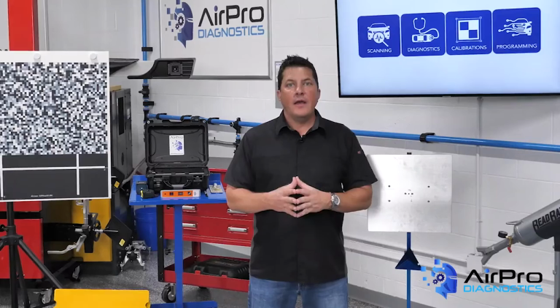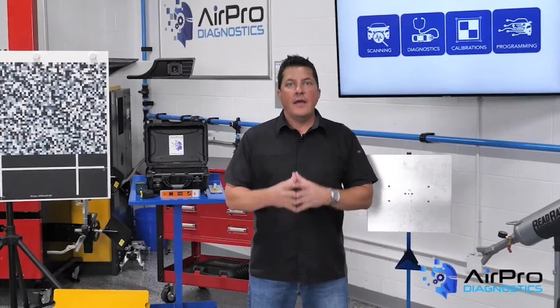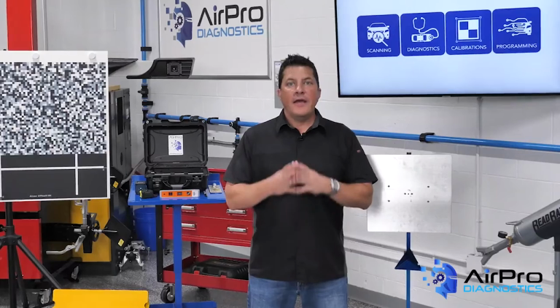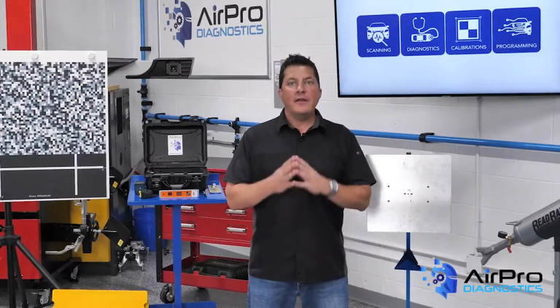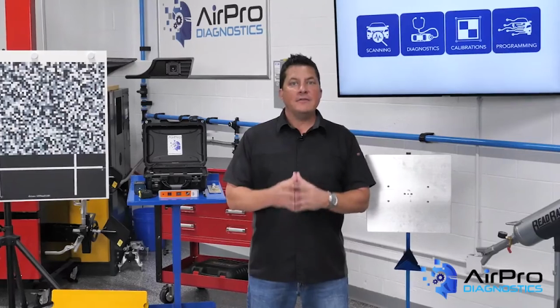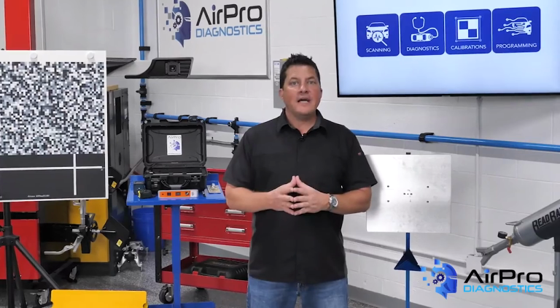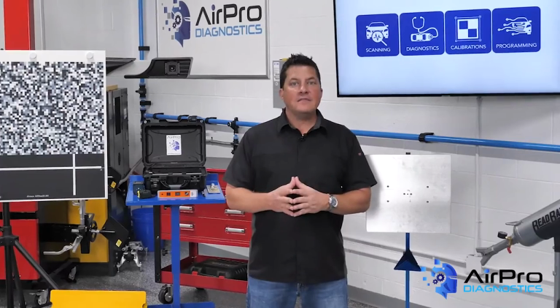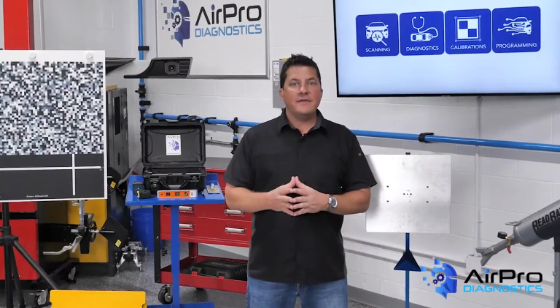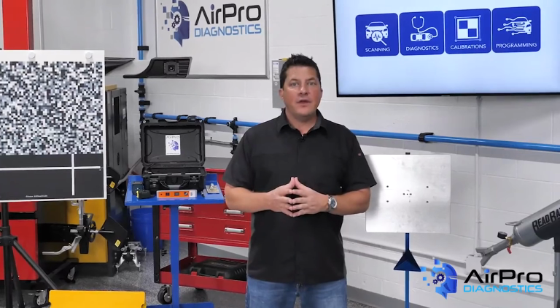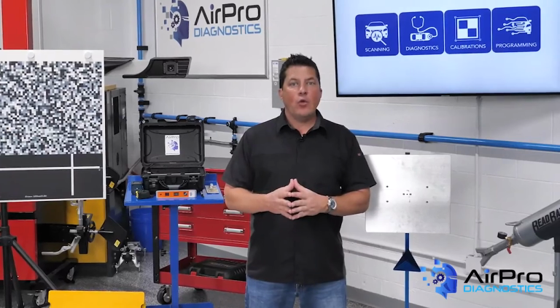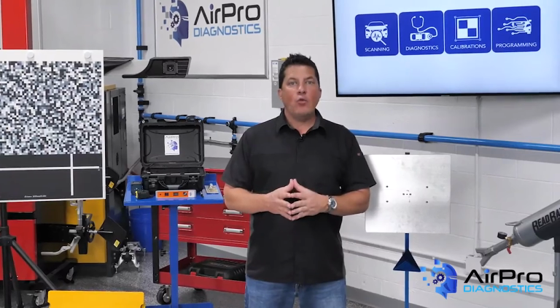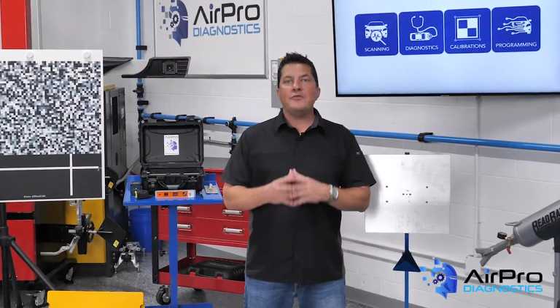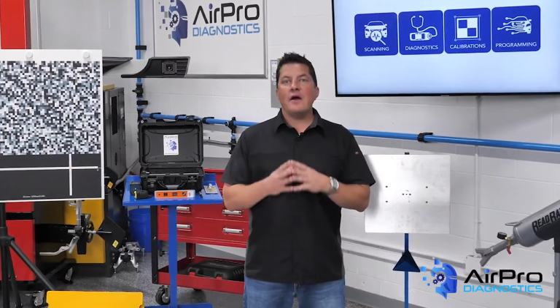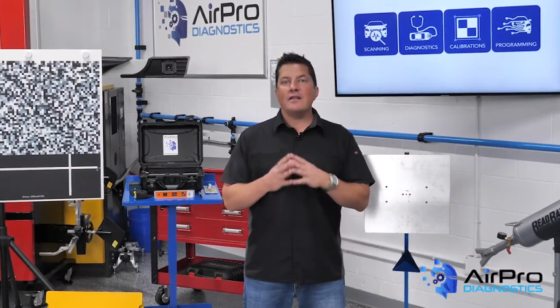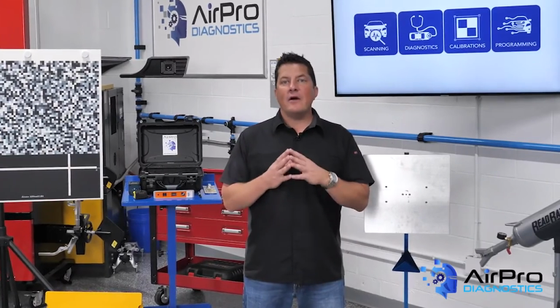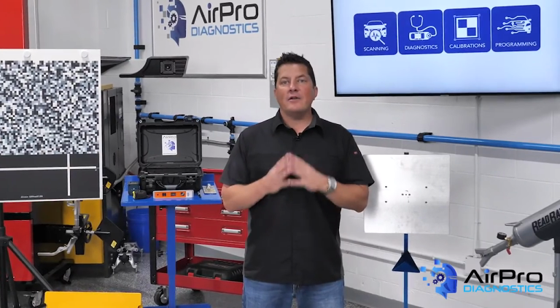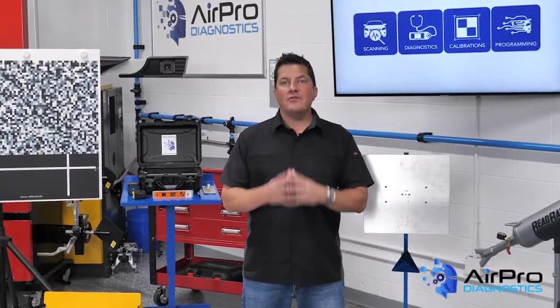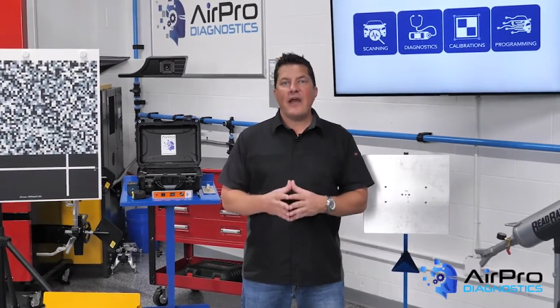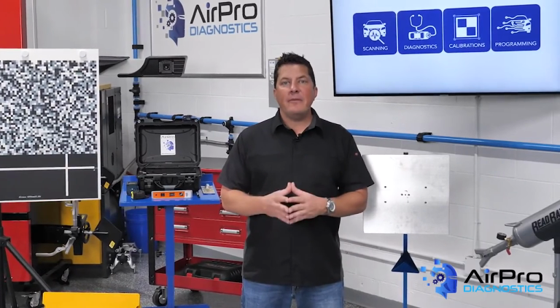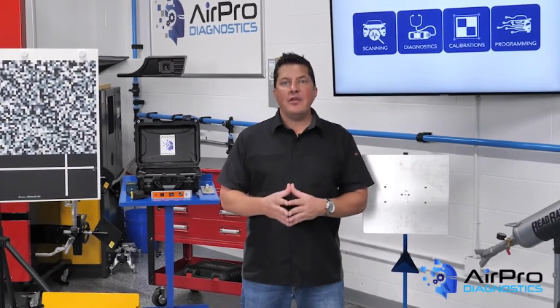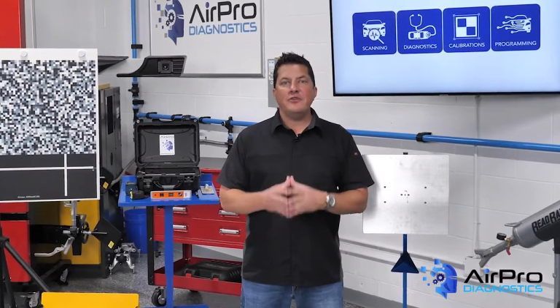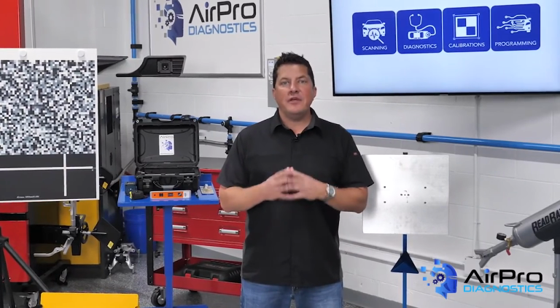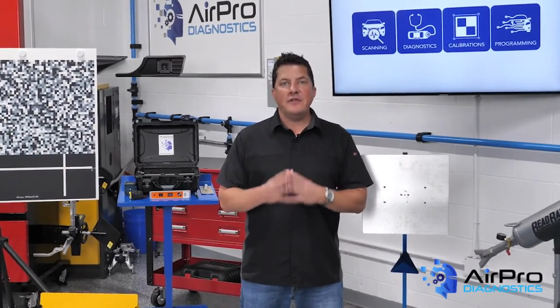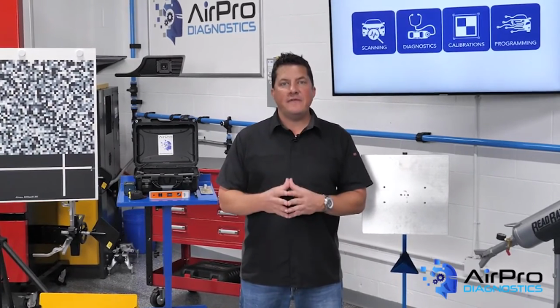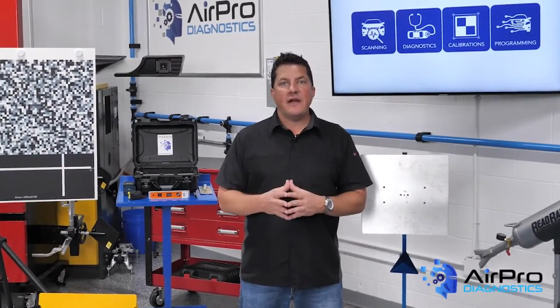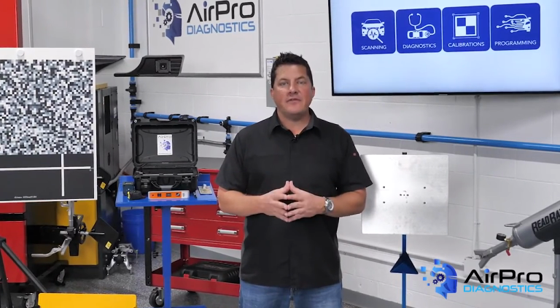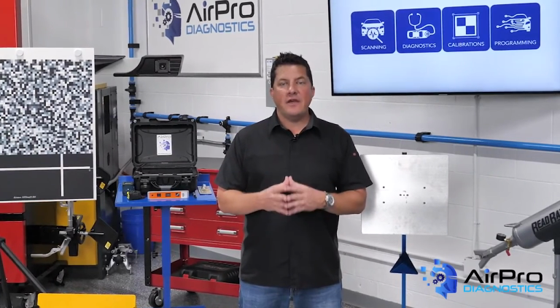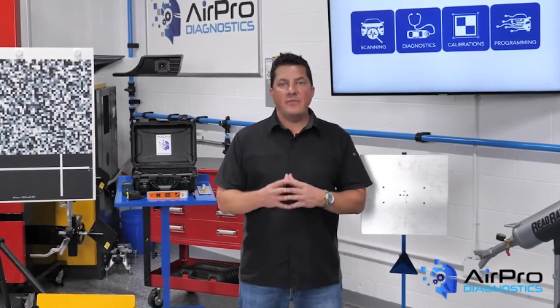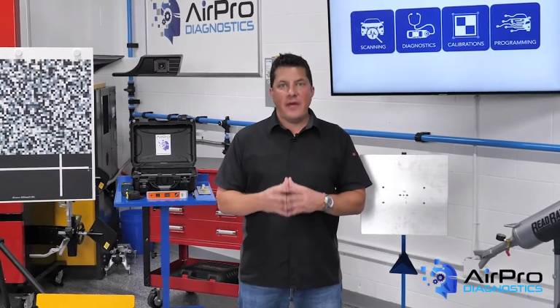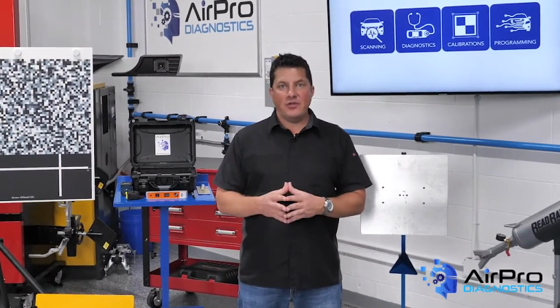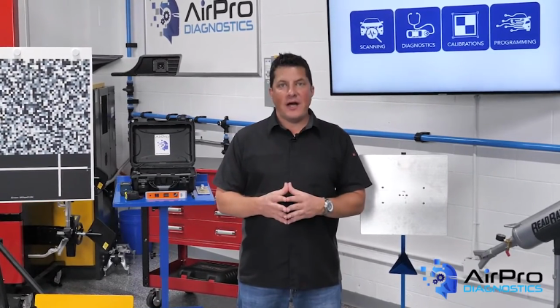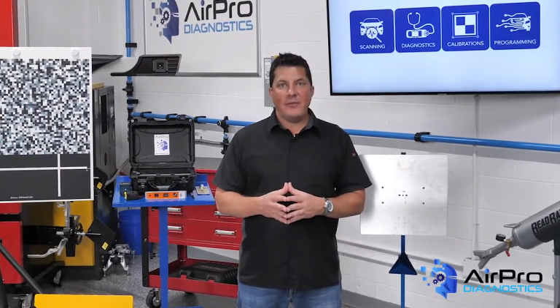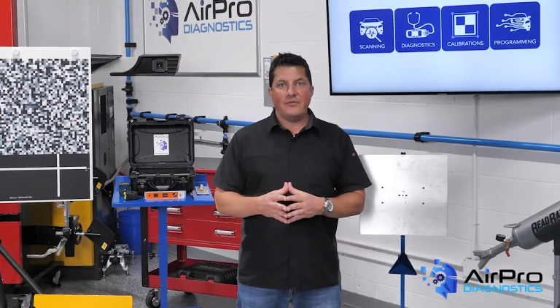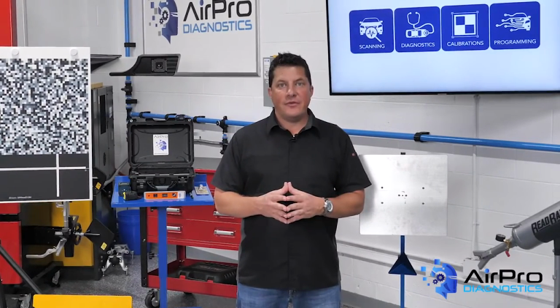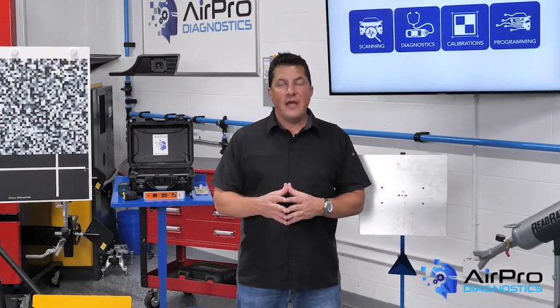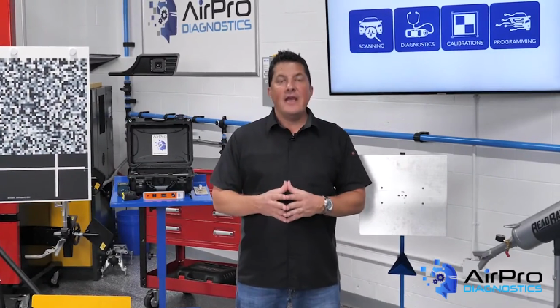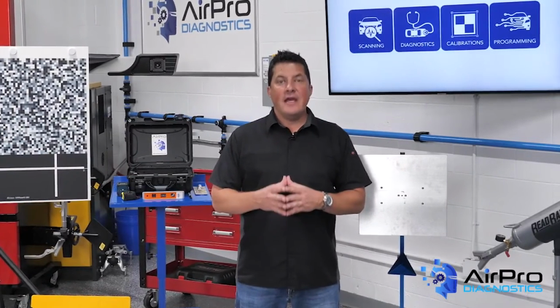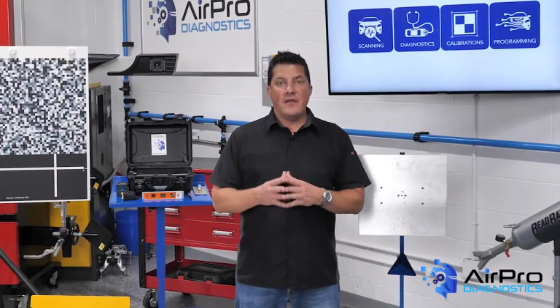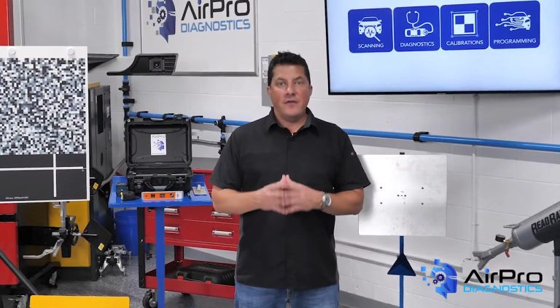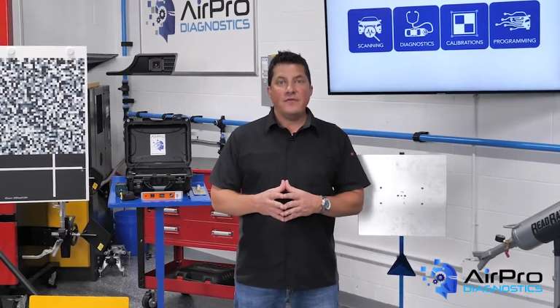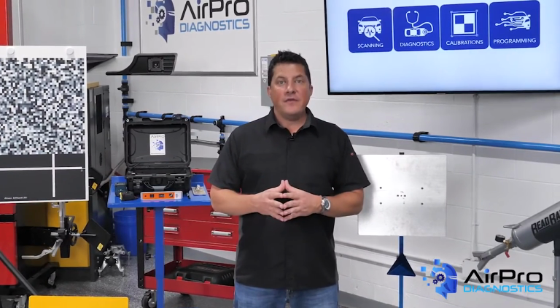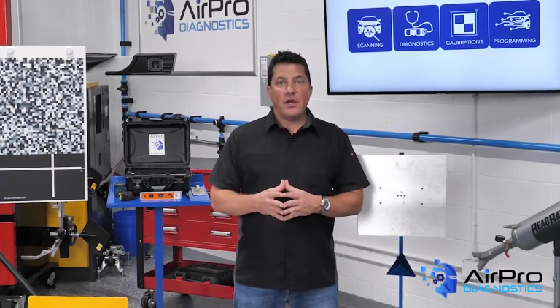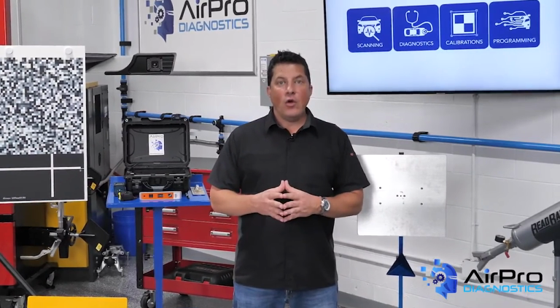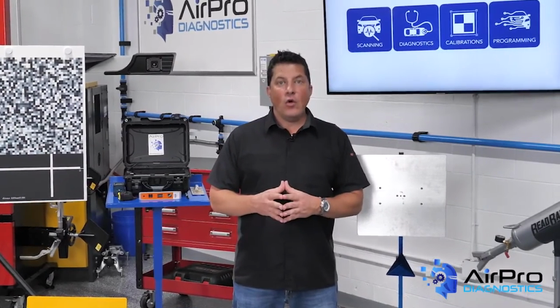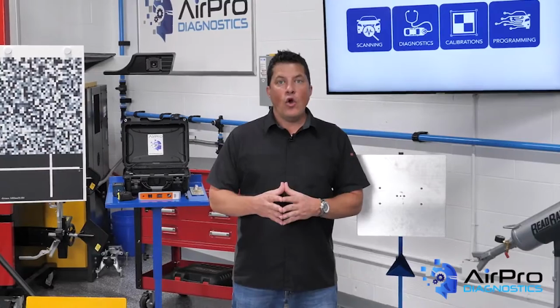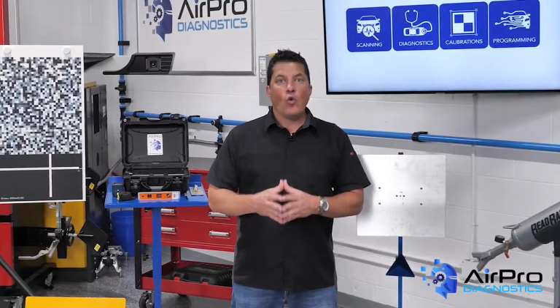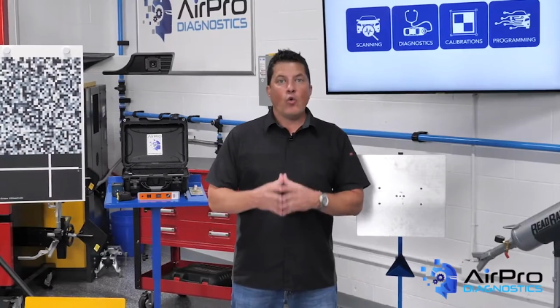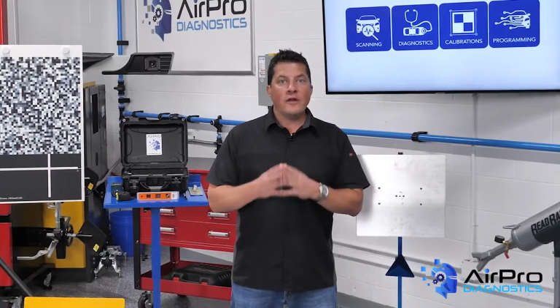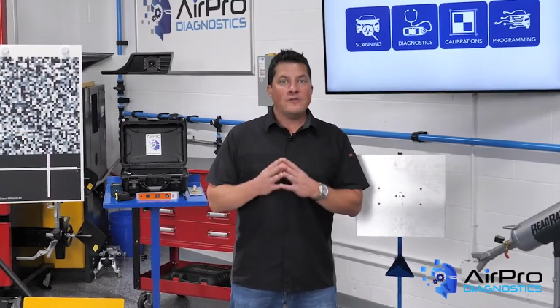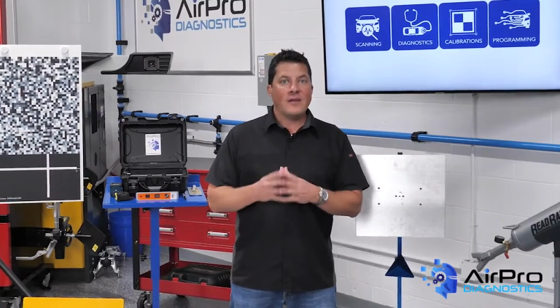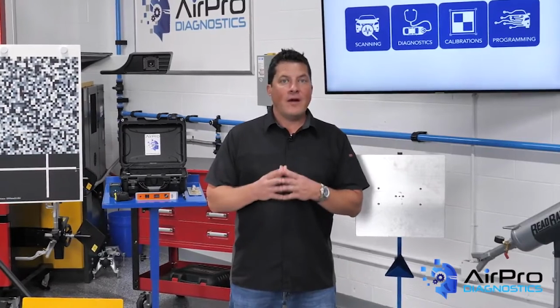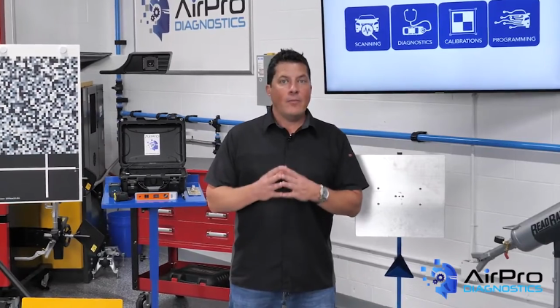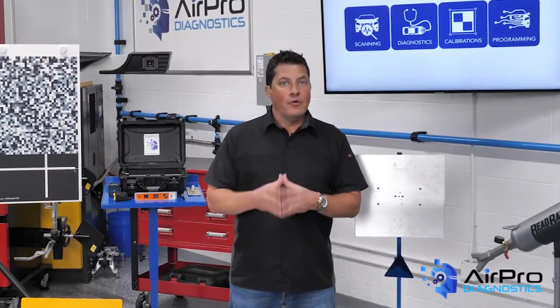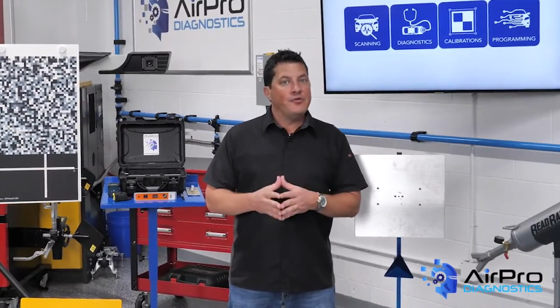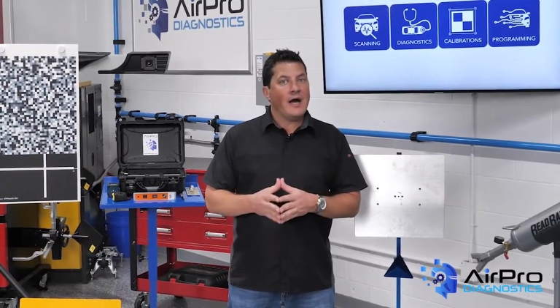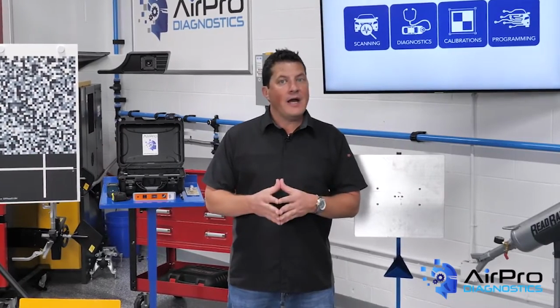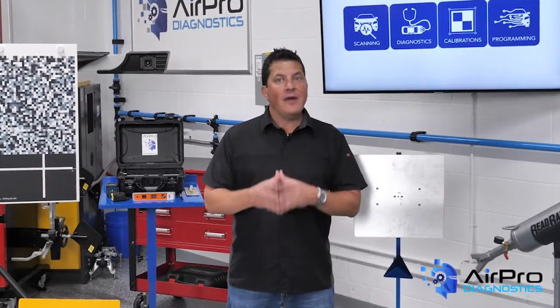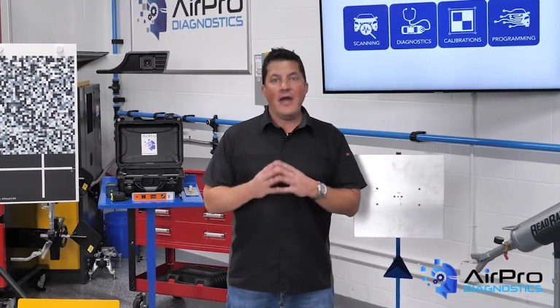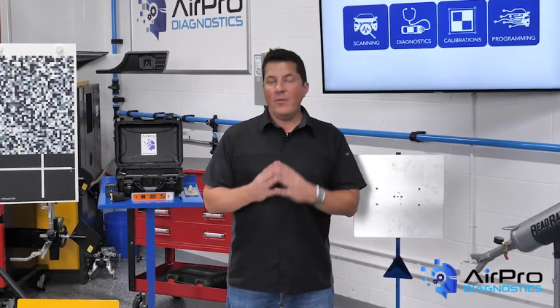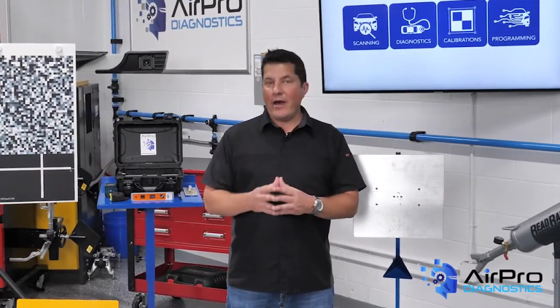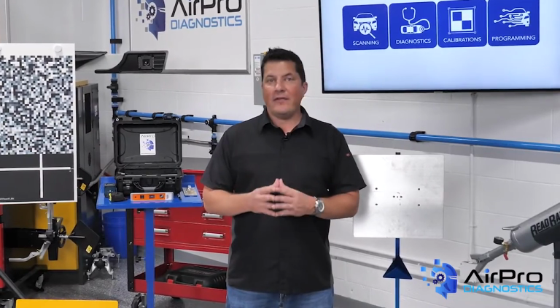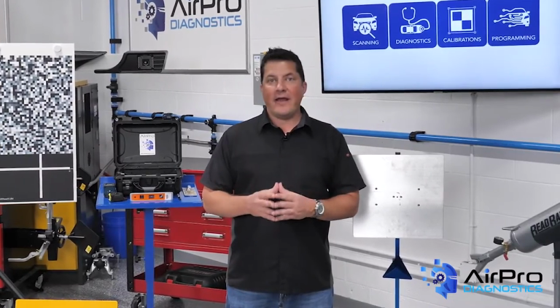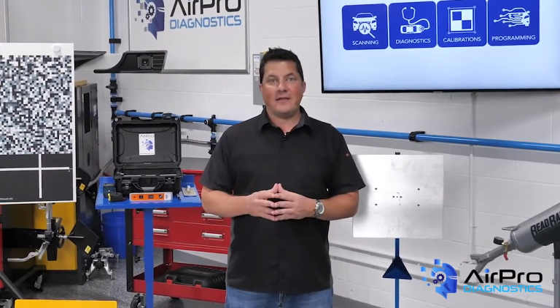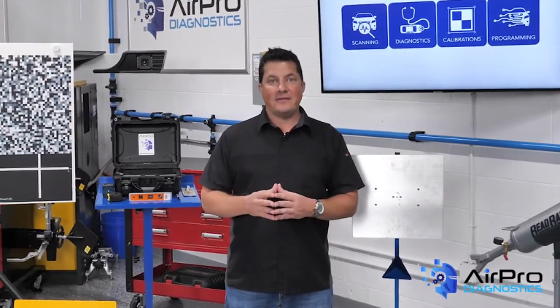In our last video we talked about contamination and defects in paint jobs. In this video we are going to talk about boot time and bottlenecks.